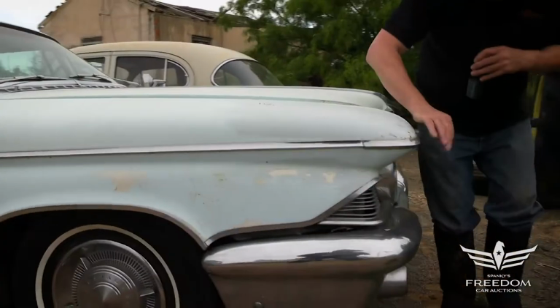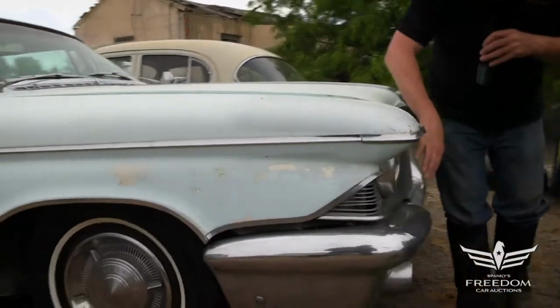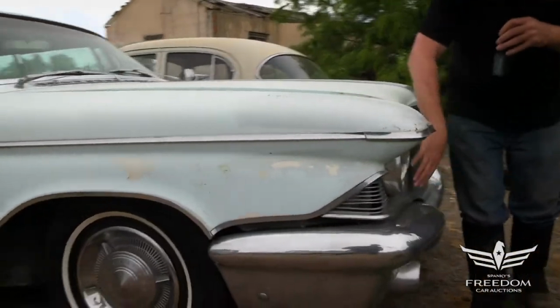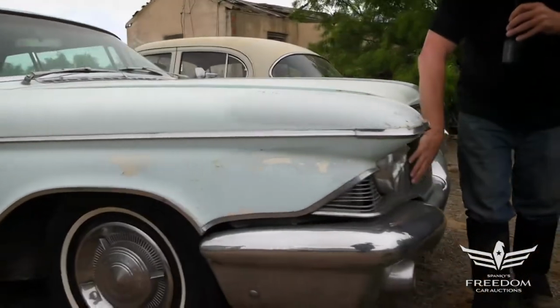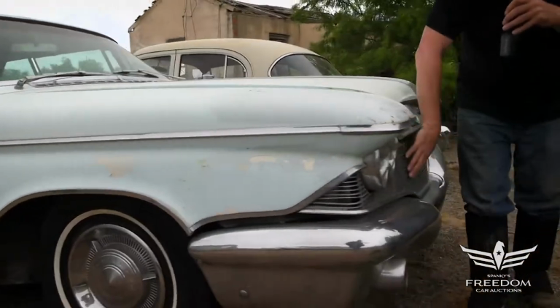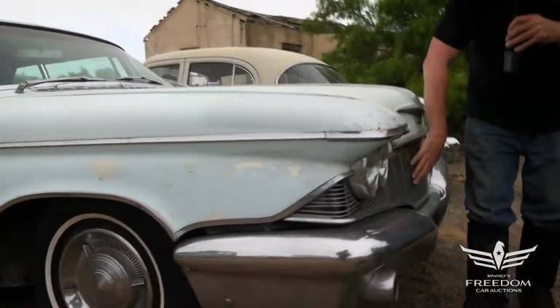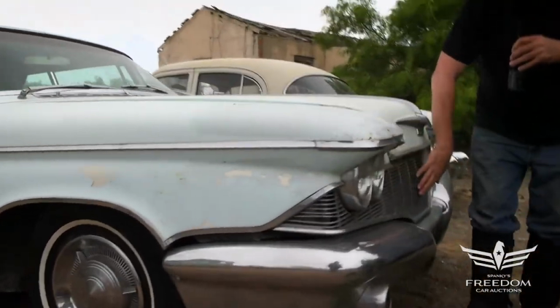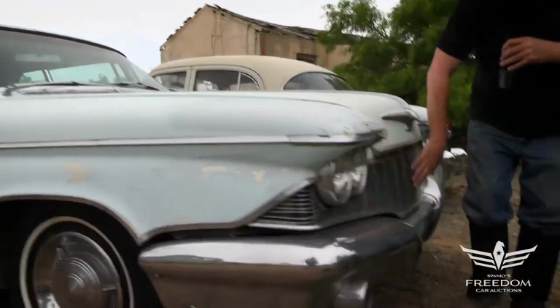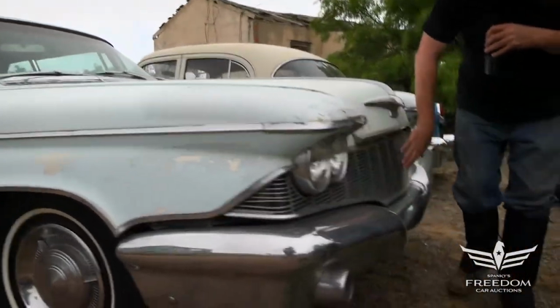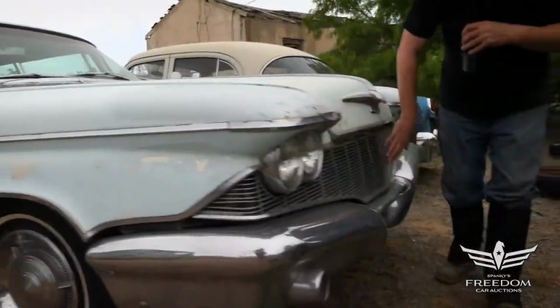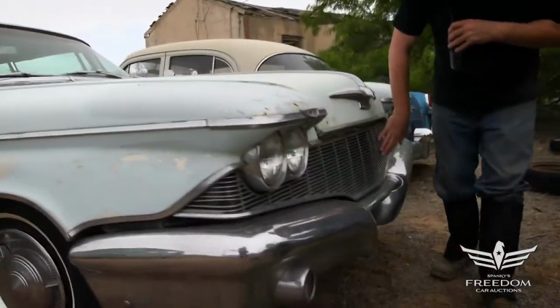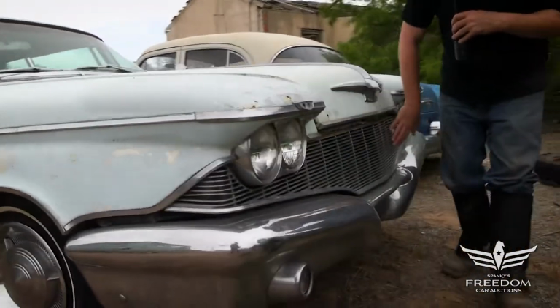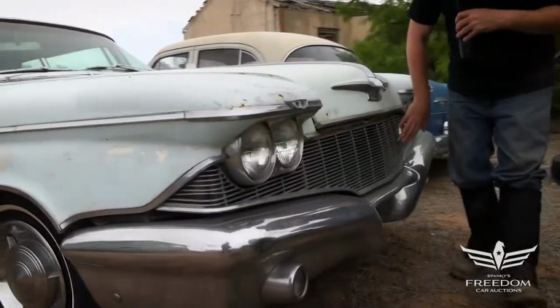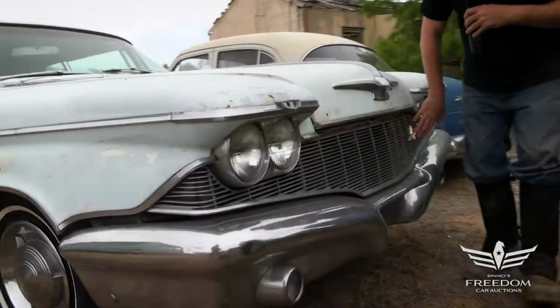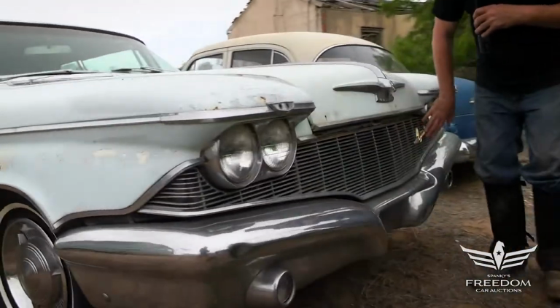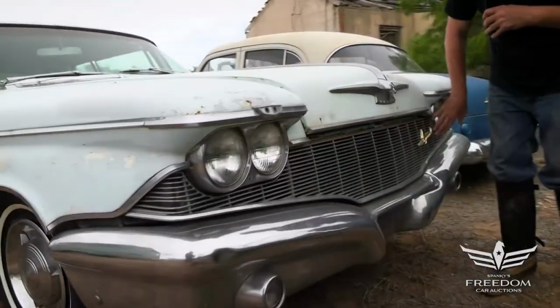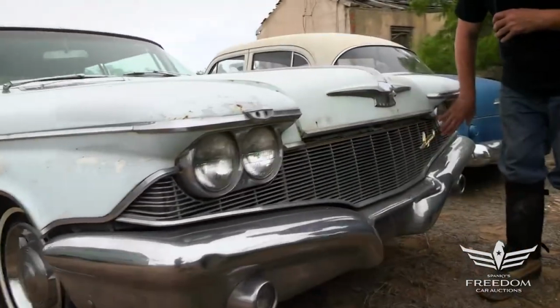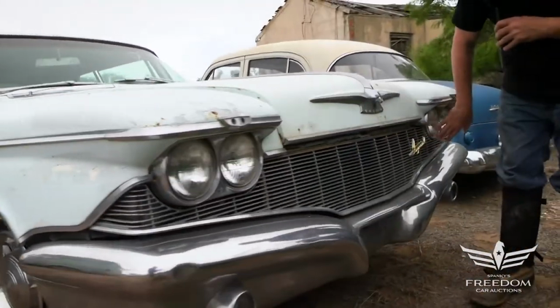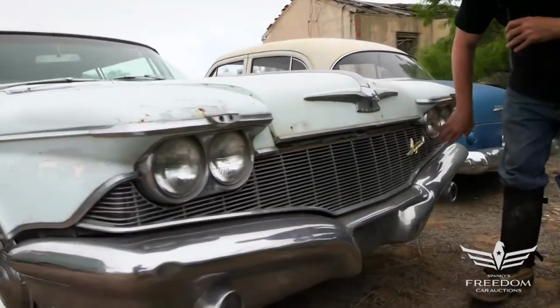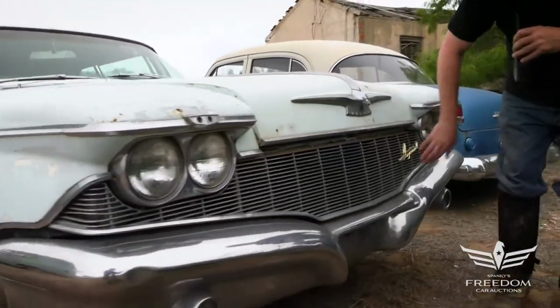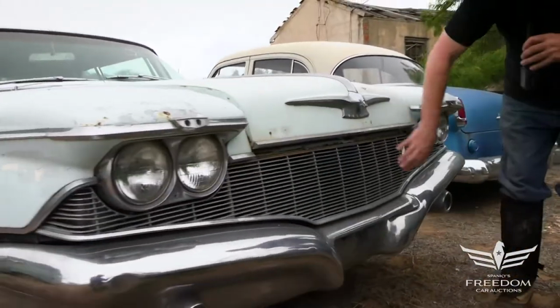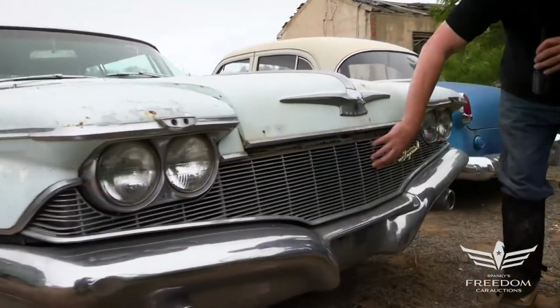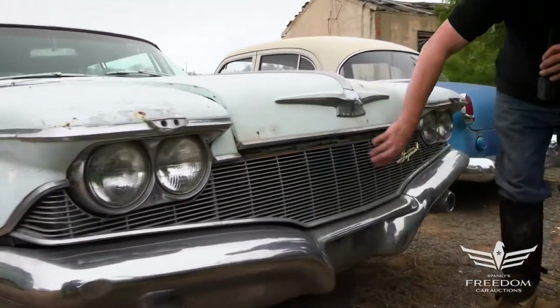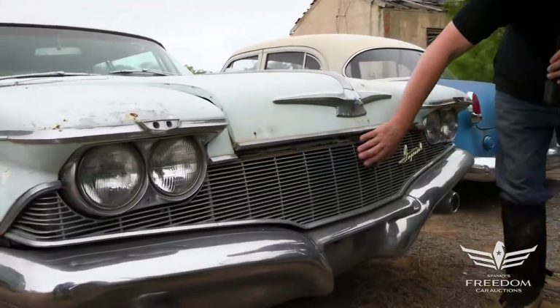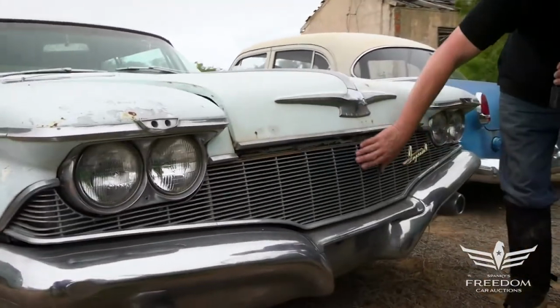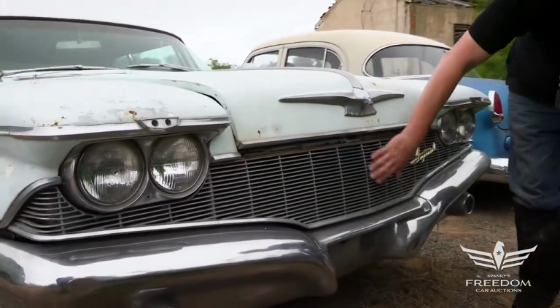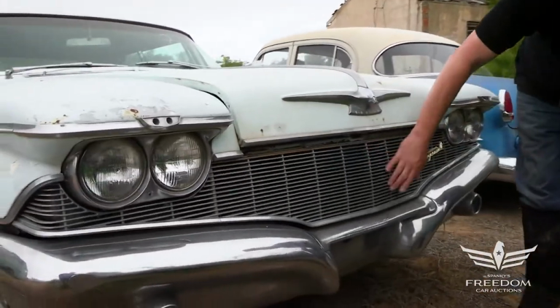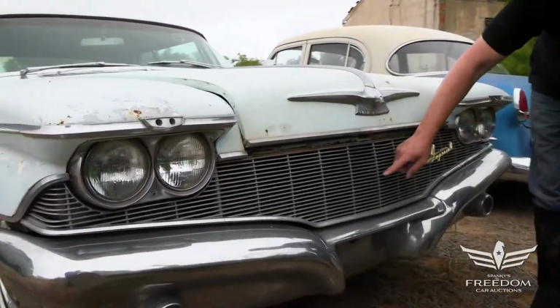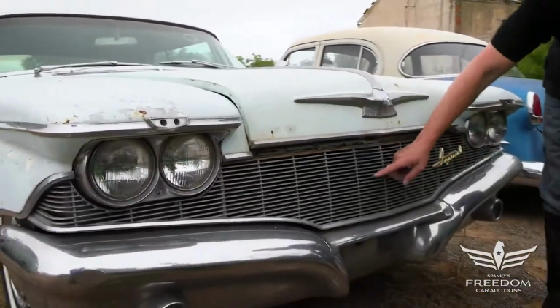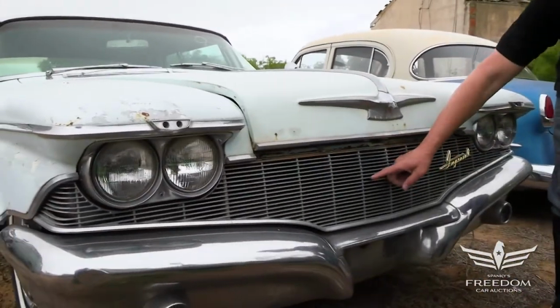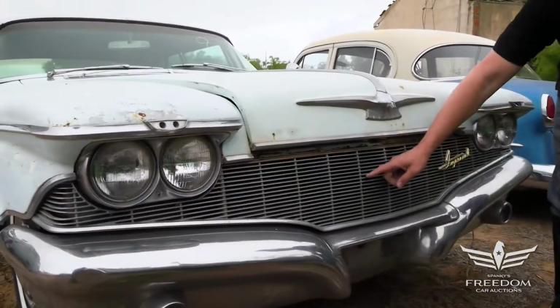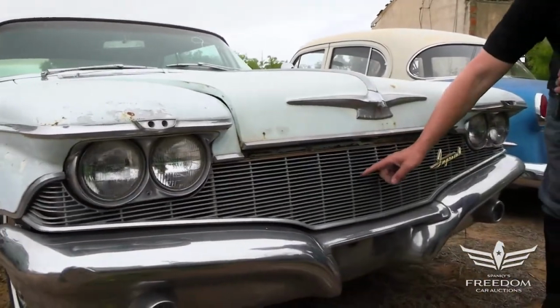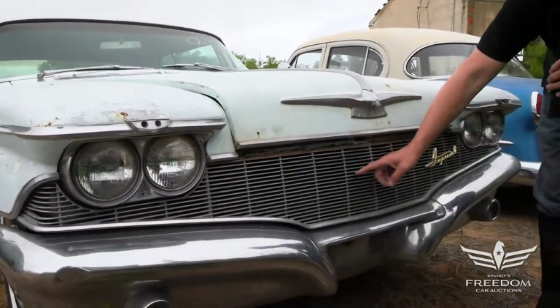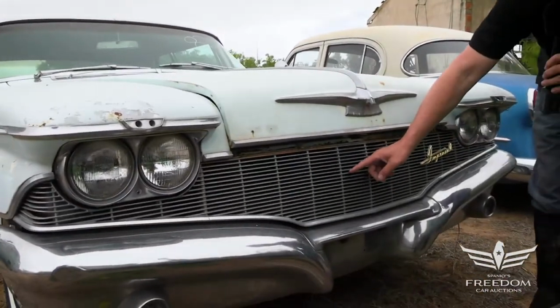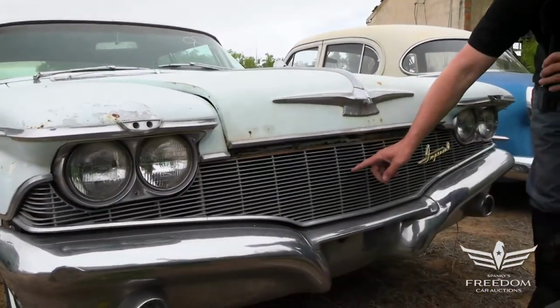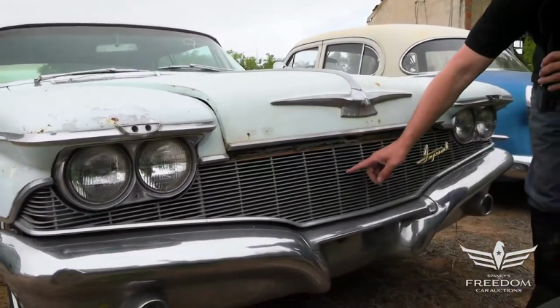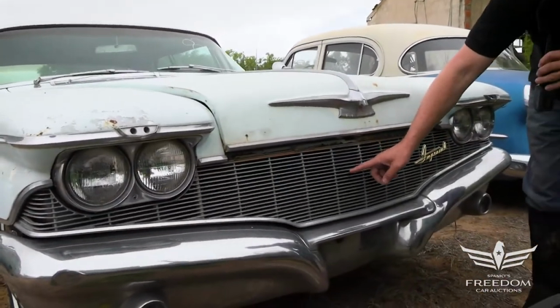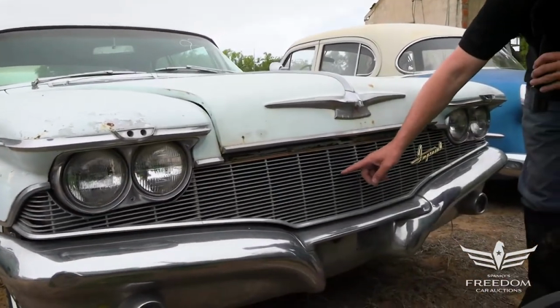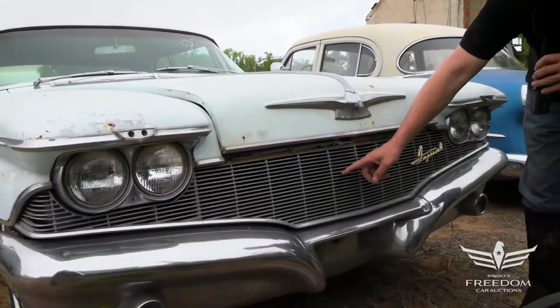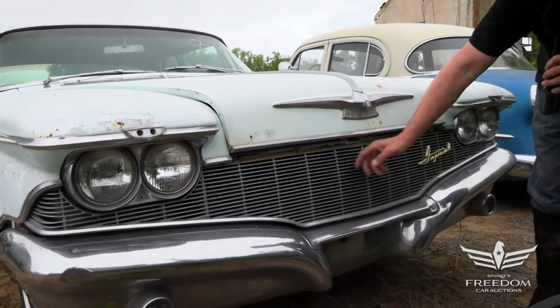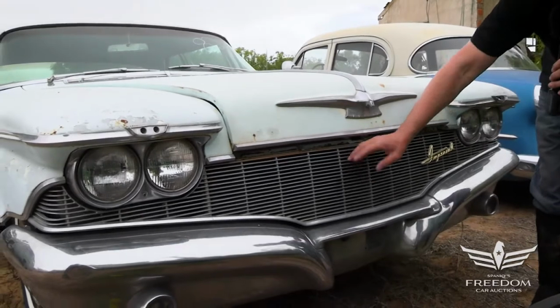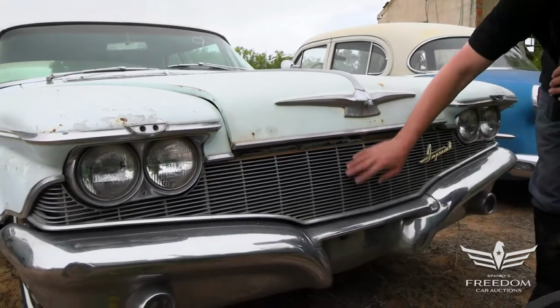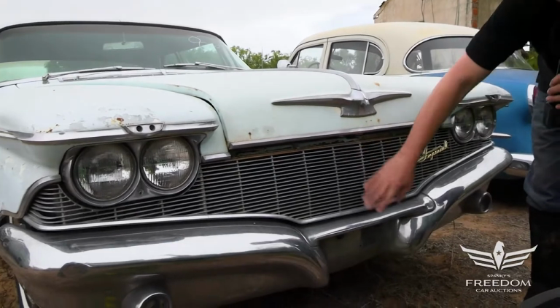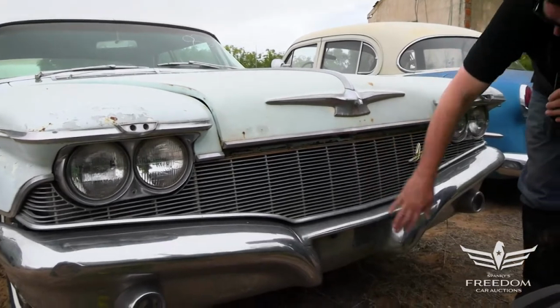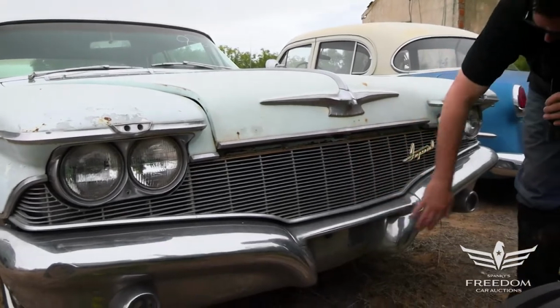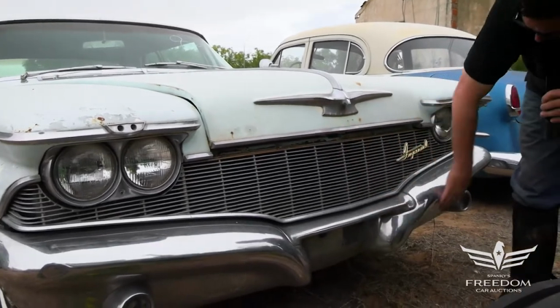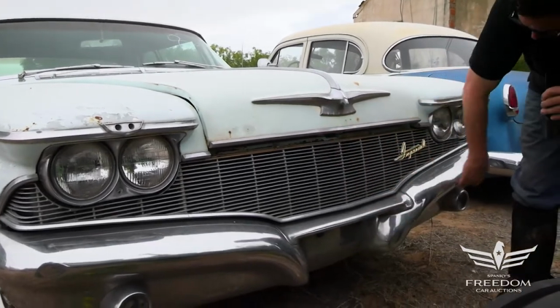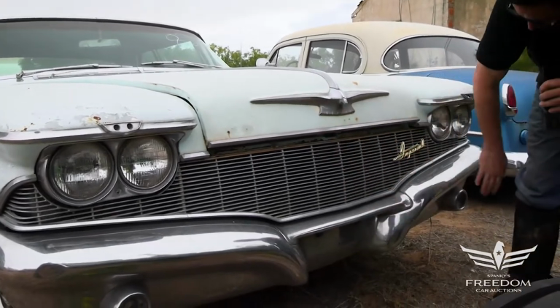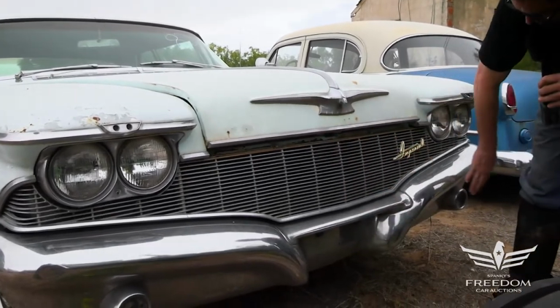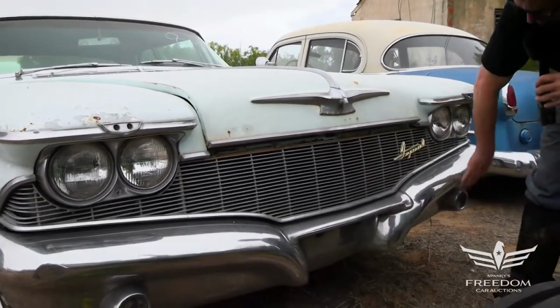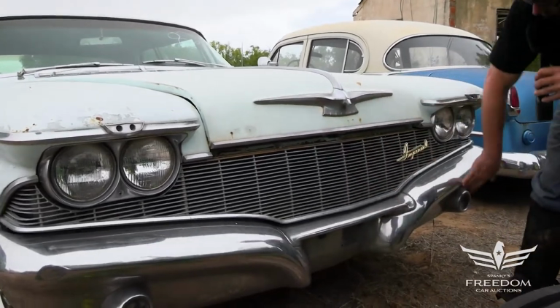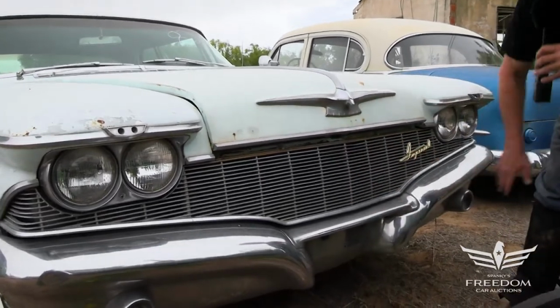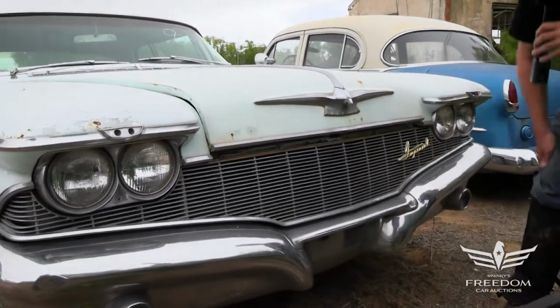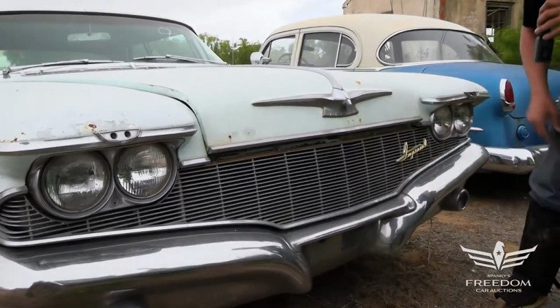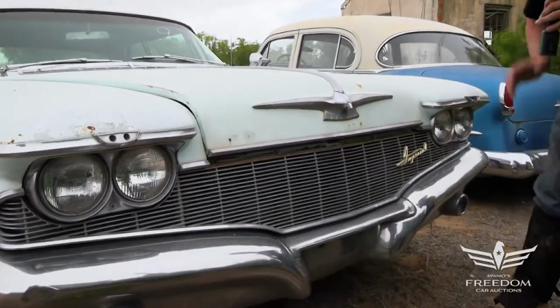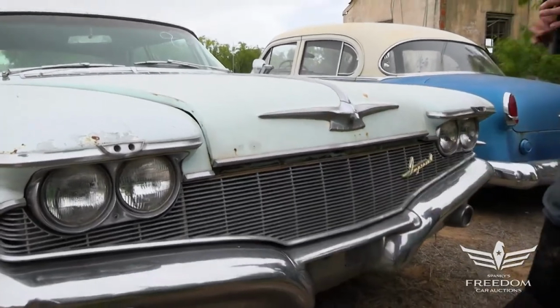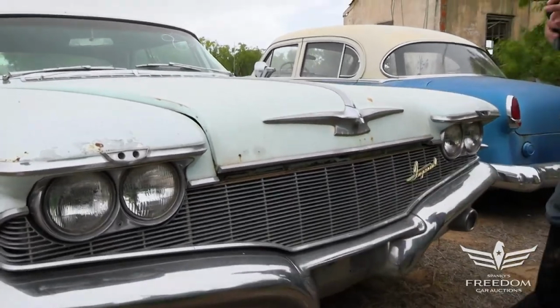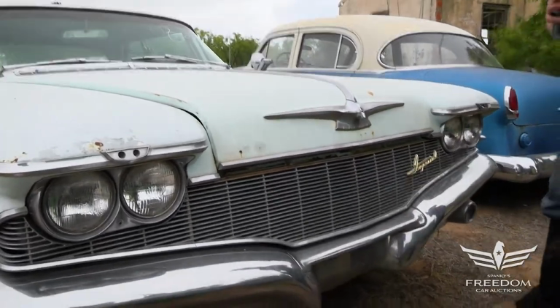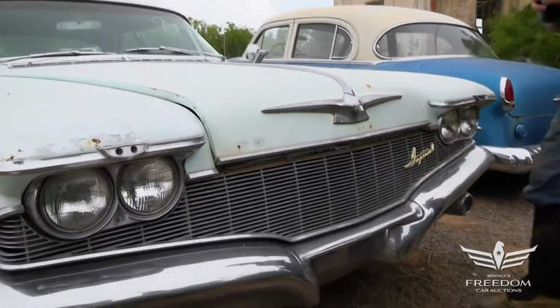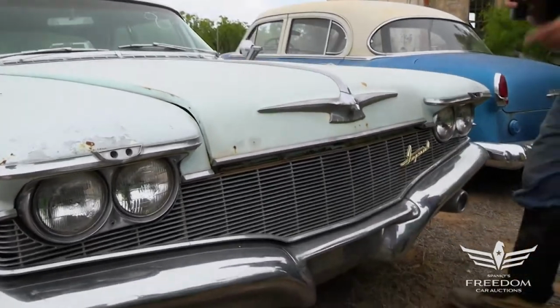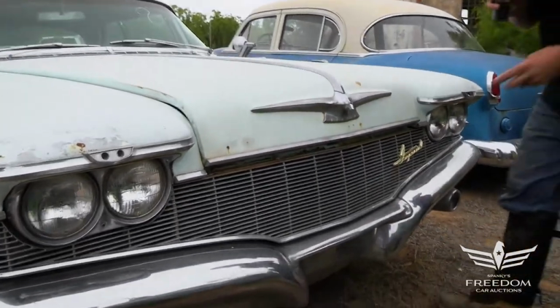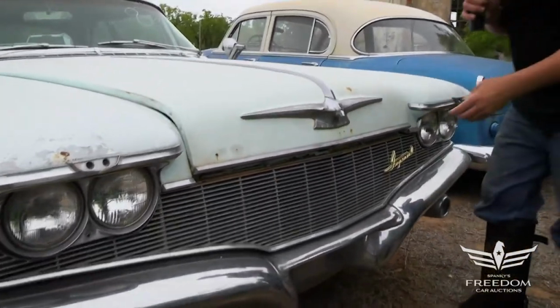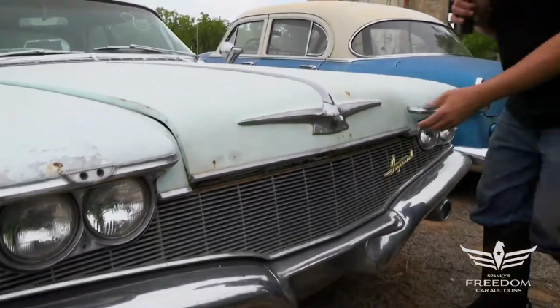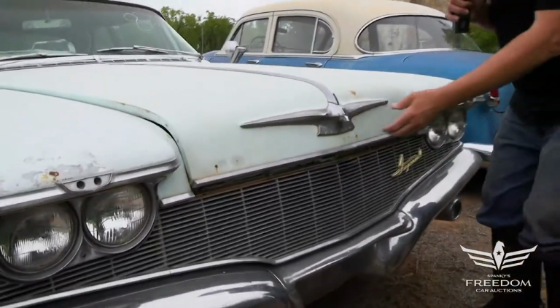The grille is in fantastic condition. Minimal pitting on the chrome, but the bumper is also present and accounted for.